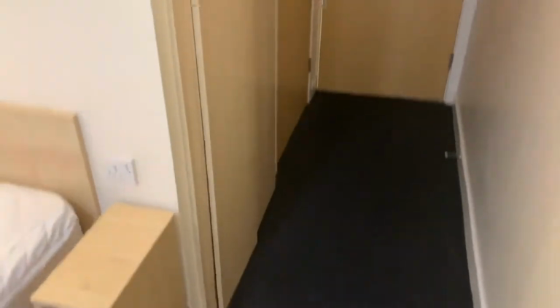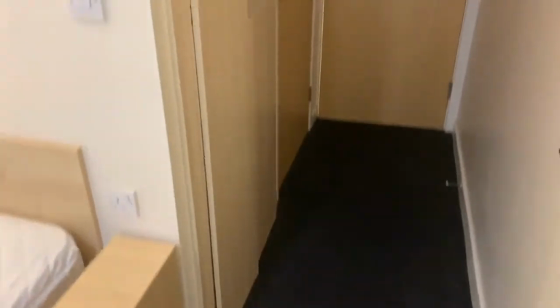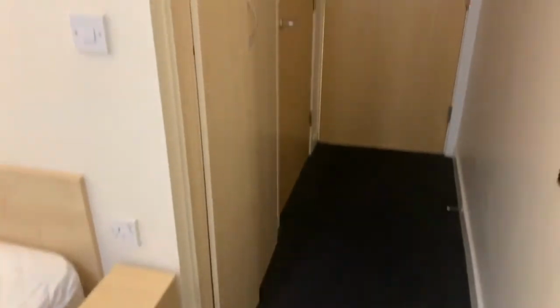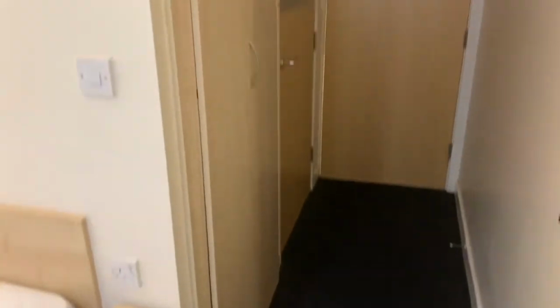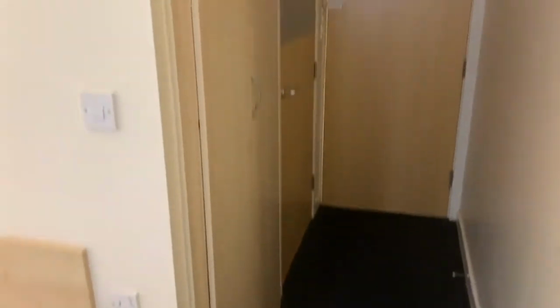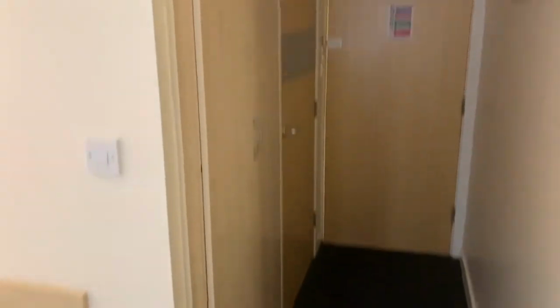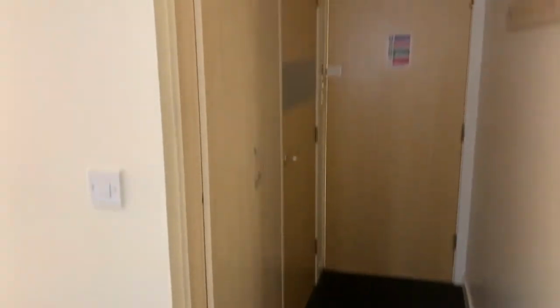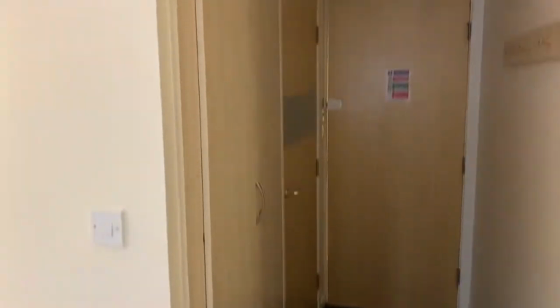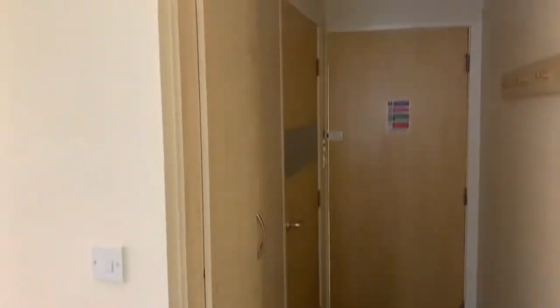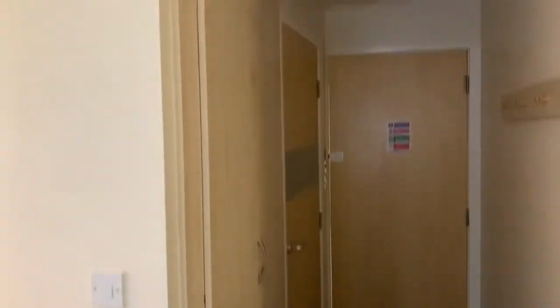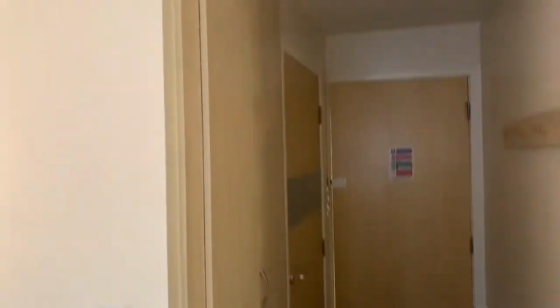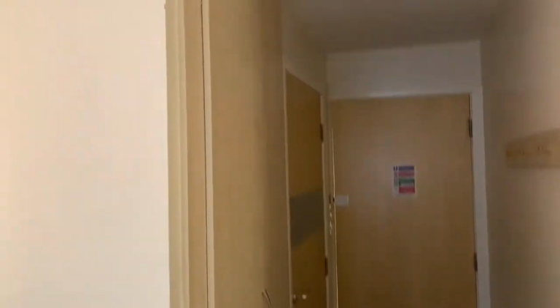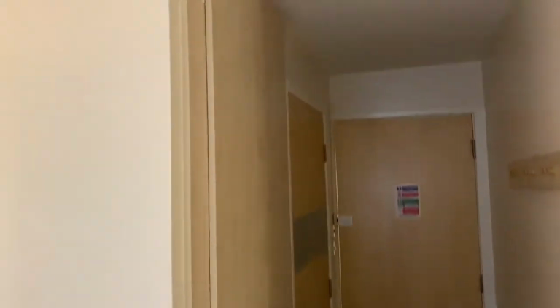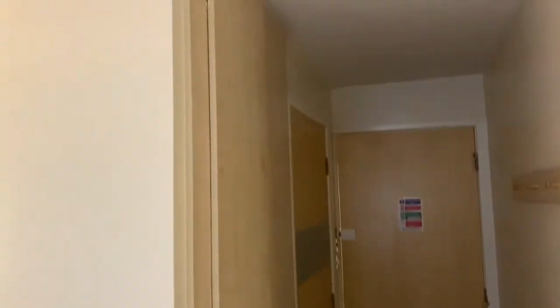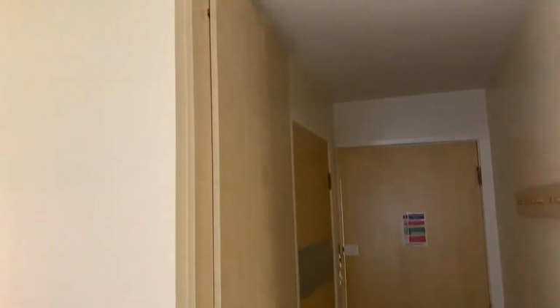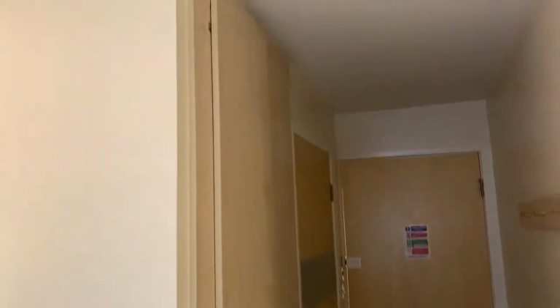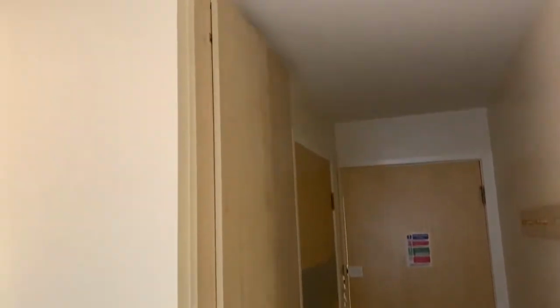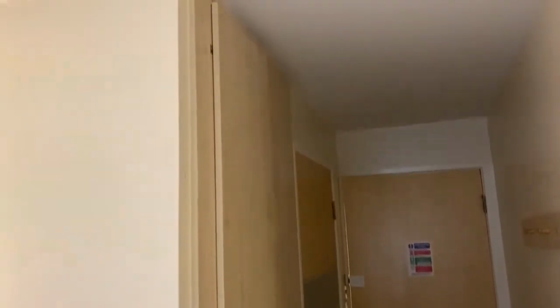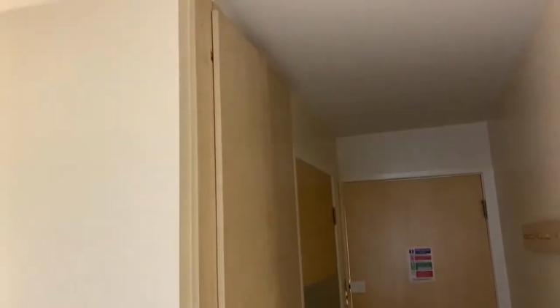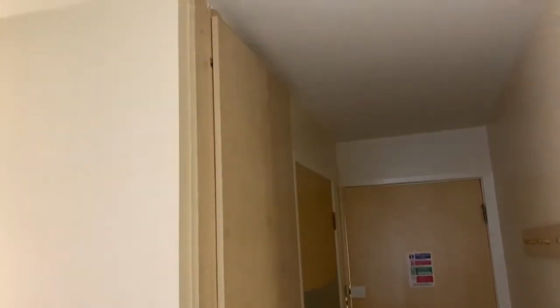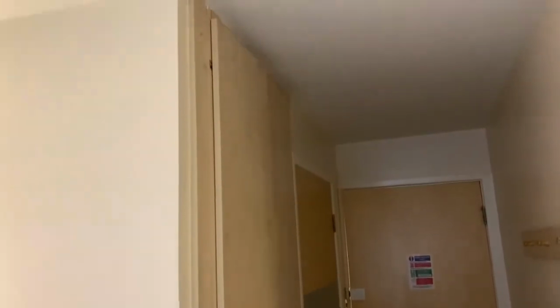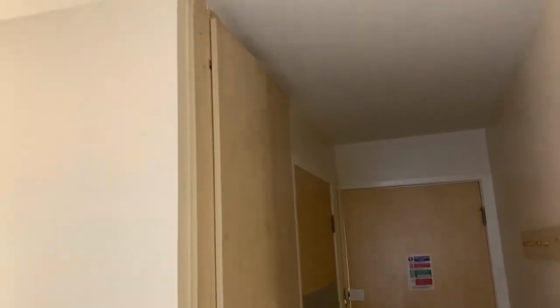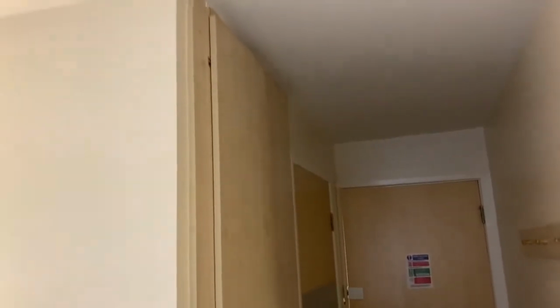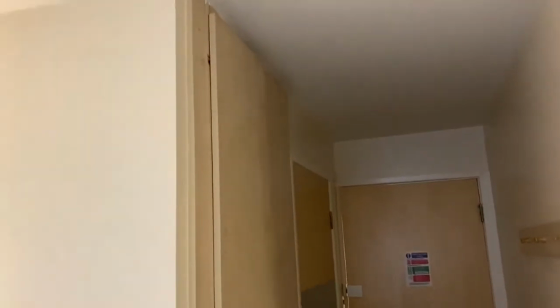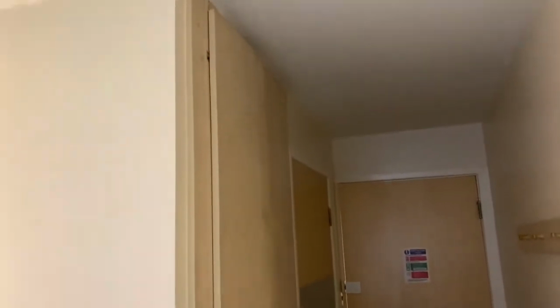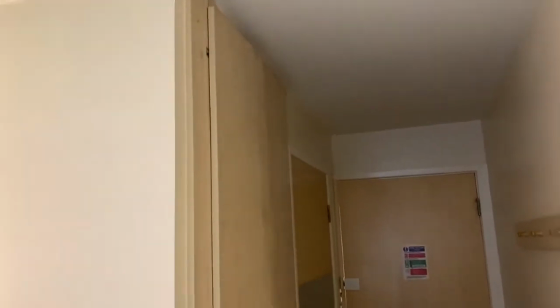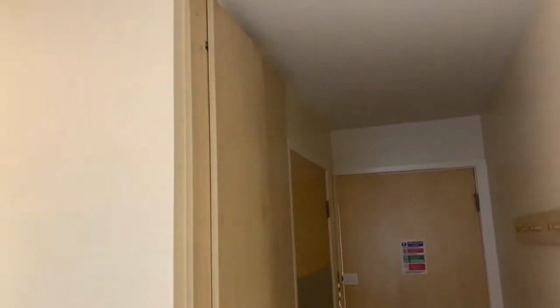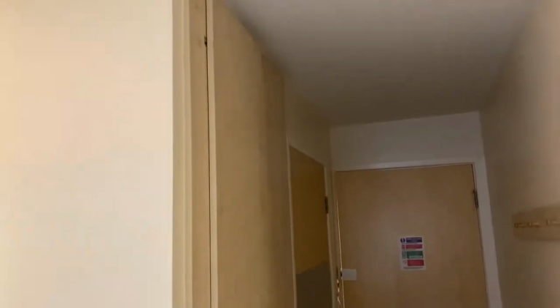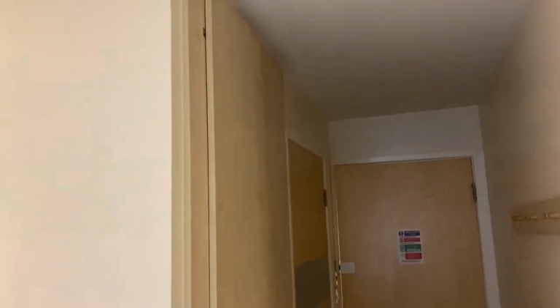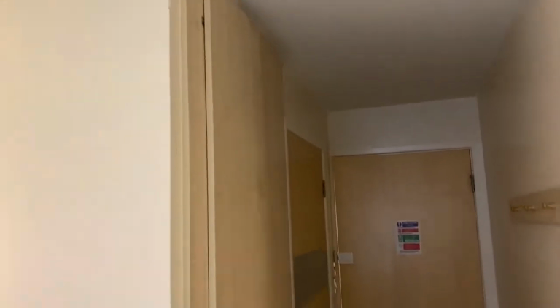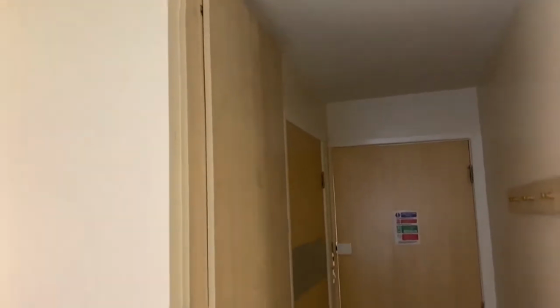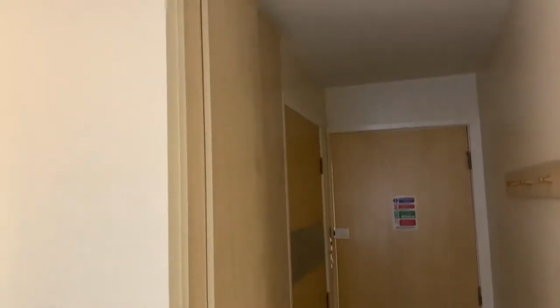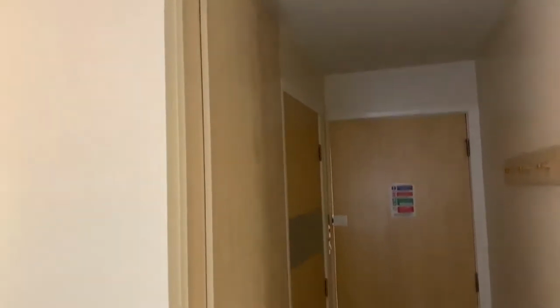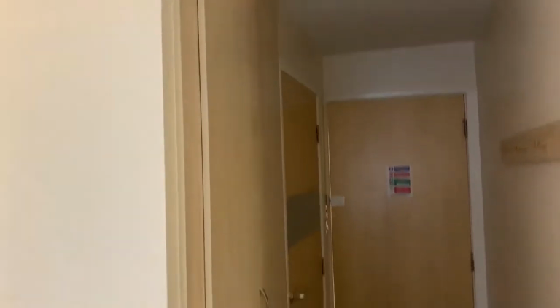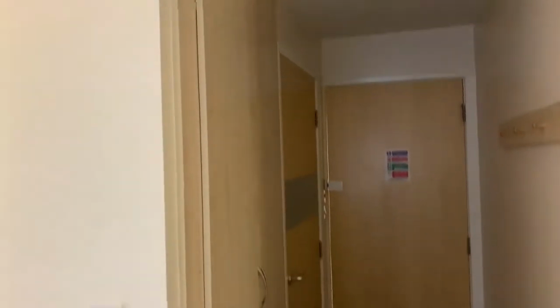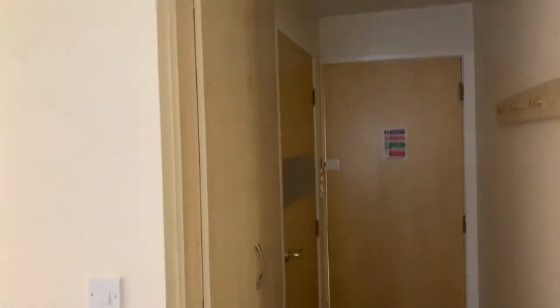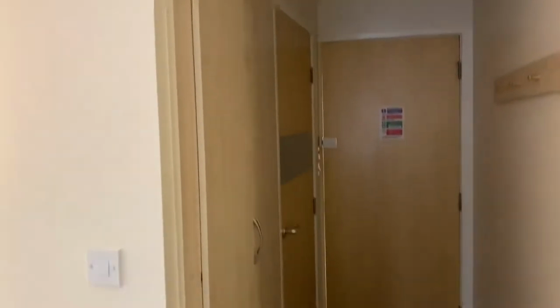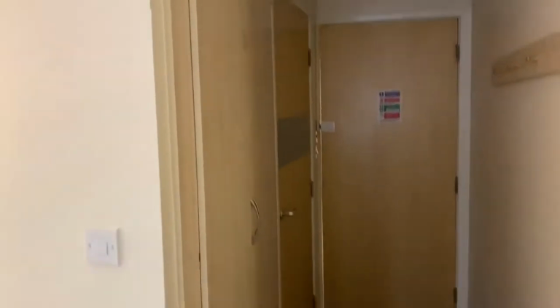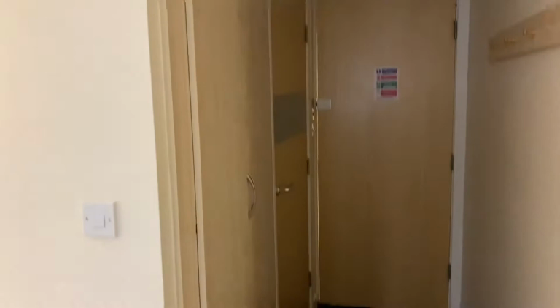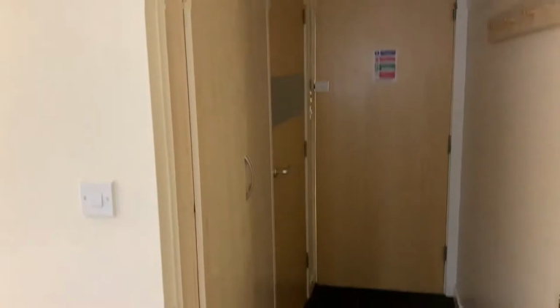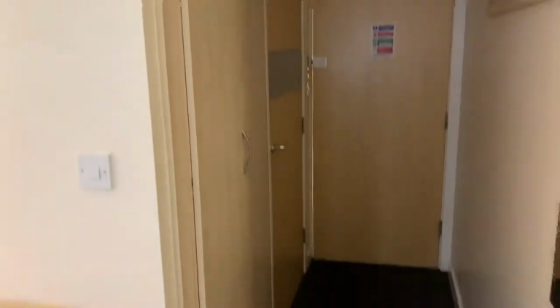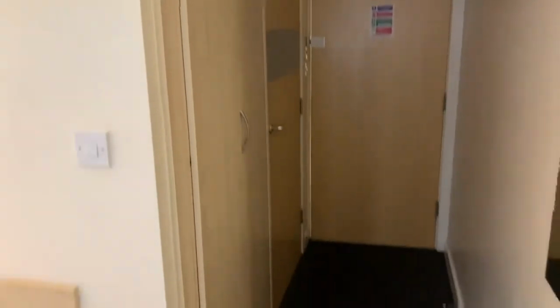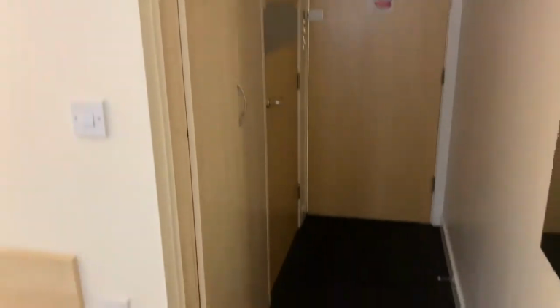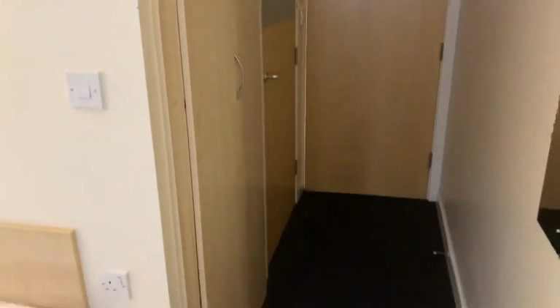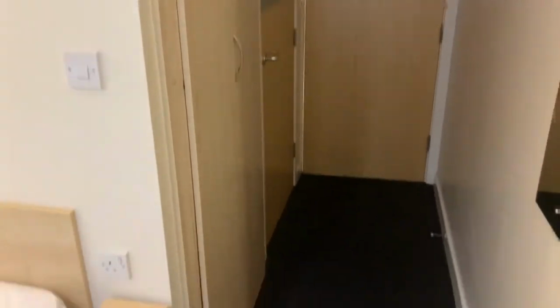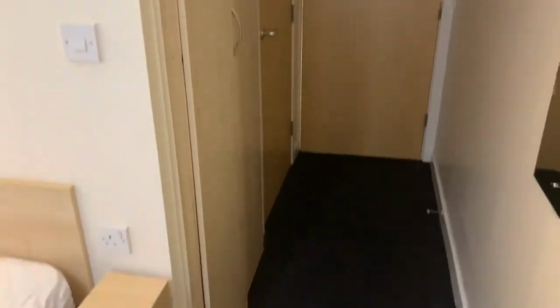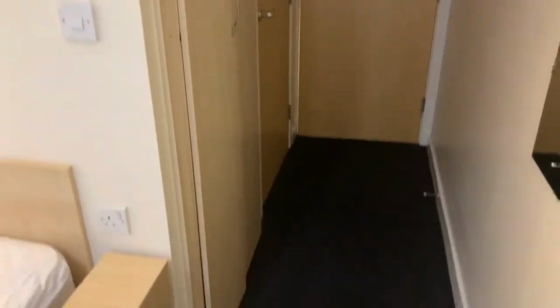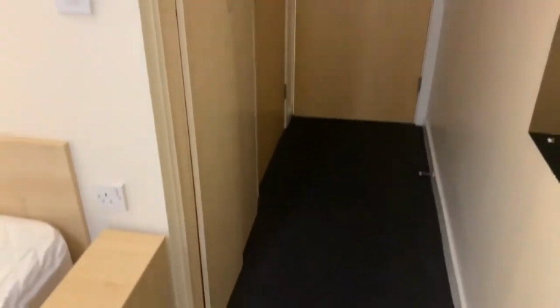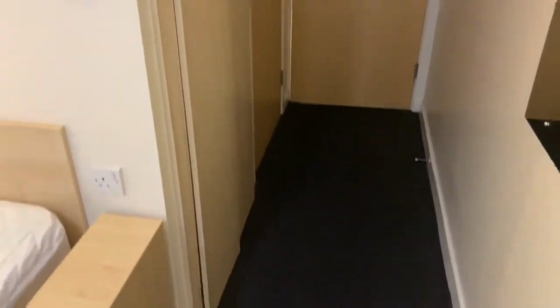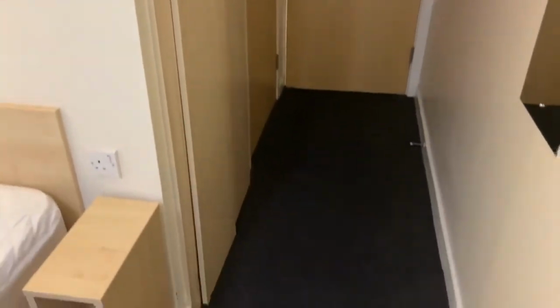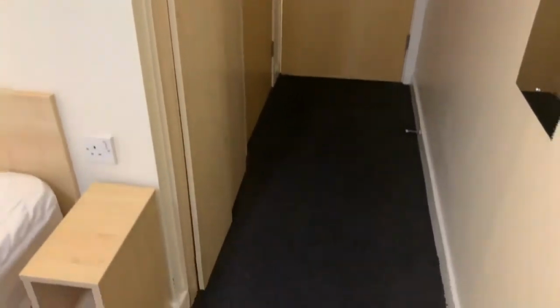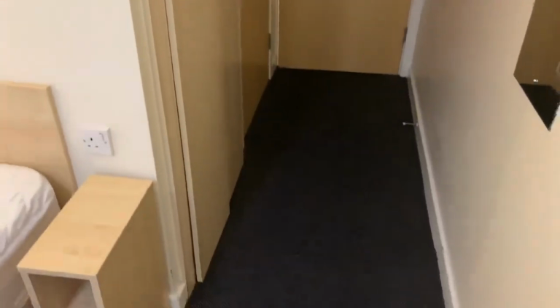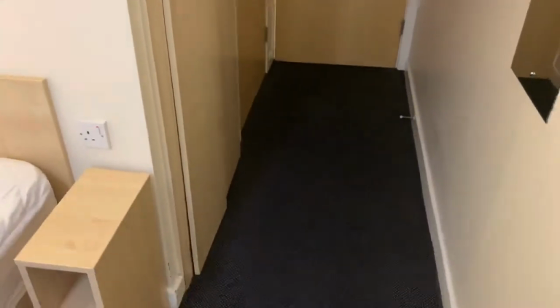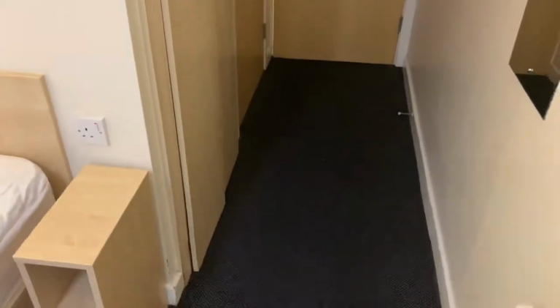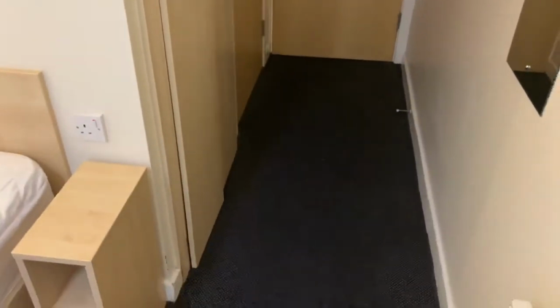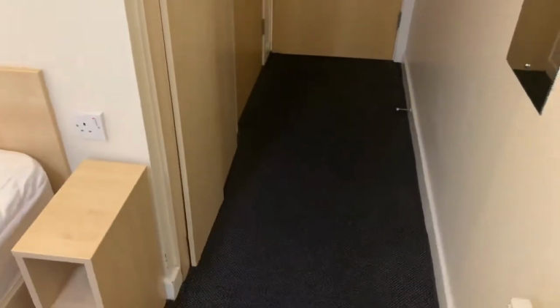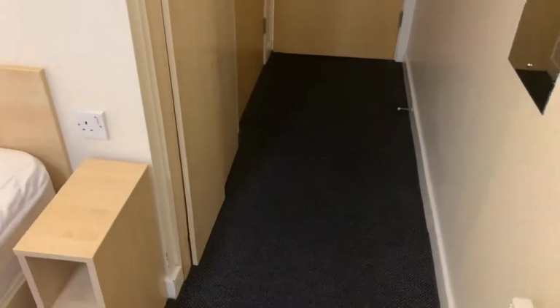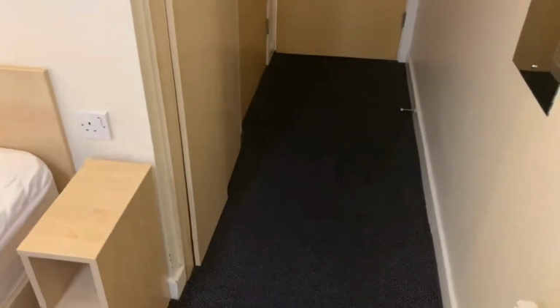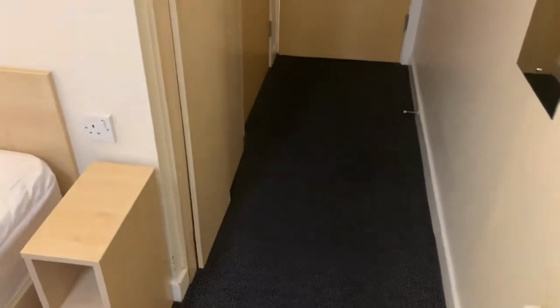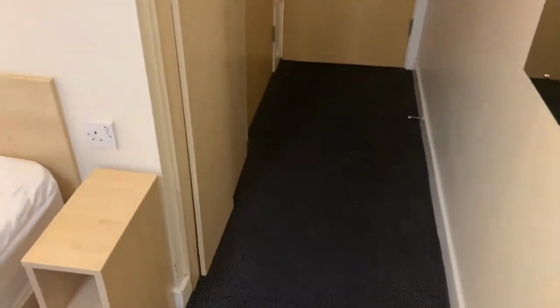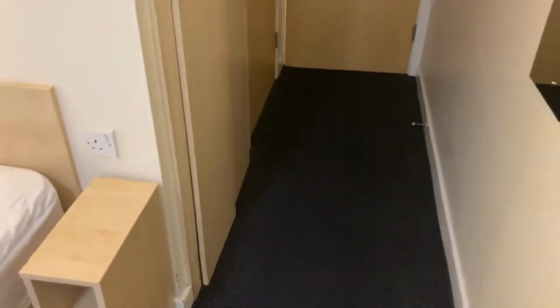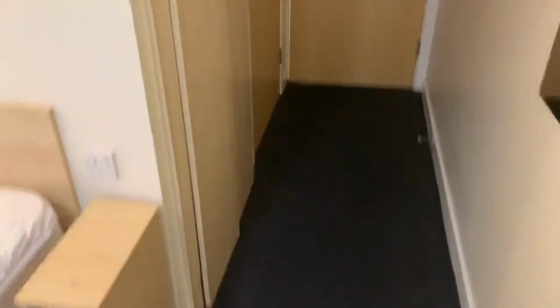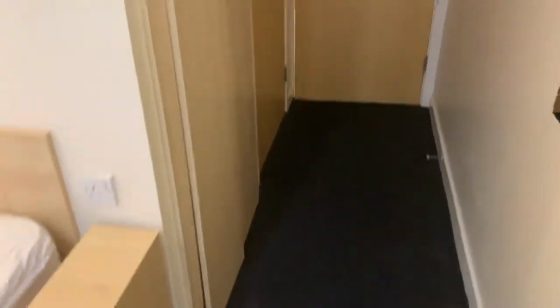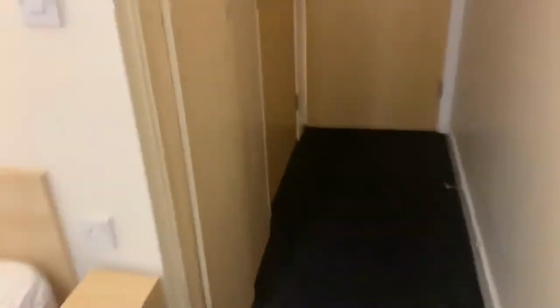All of the rooms at College Court have built-in wardrobes. These are floor to ceiling and allow ample storage for all your clothes and shoes.